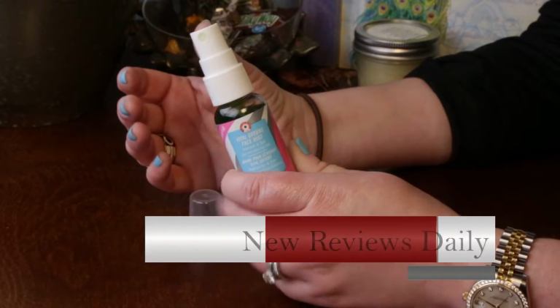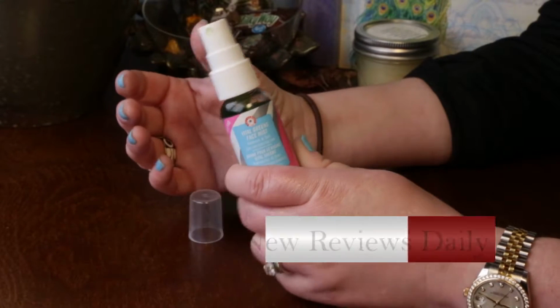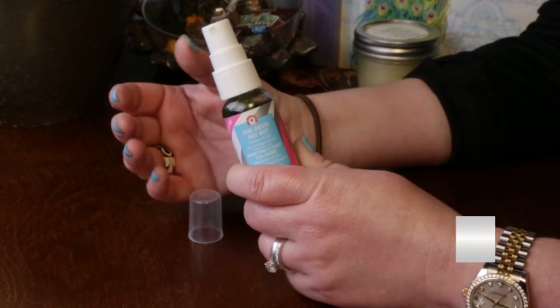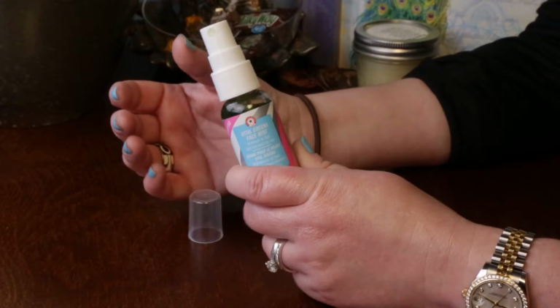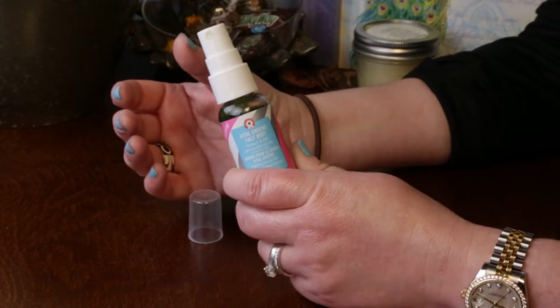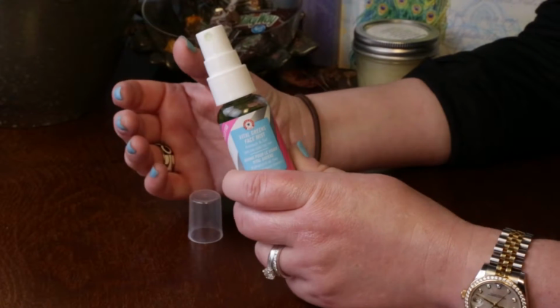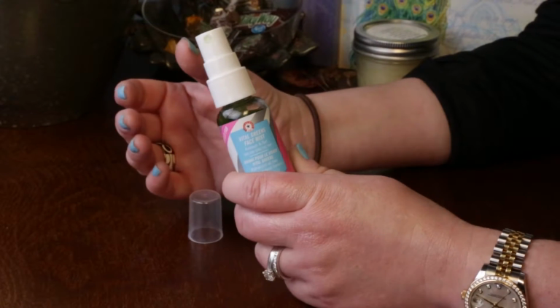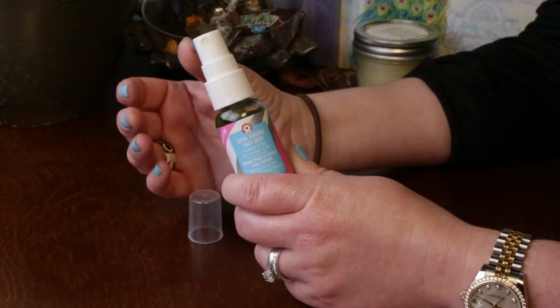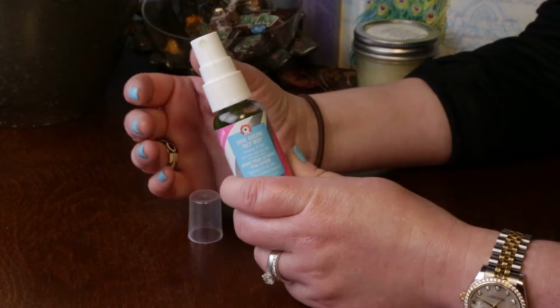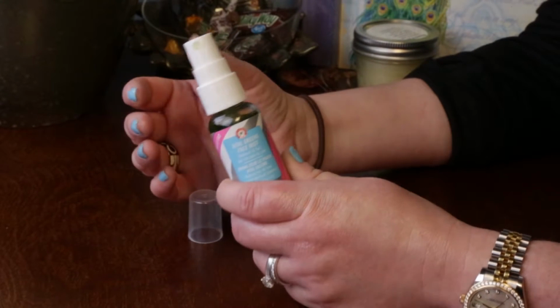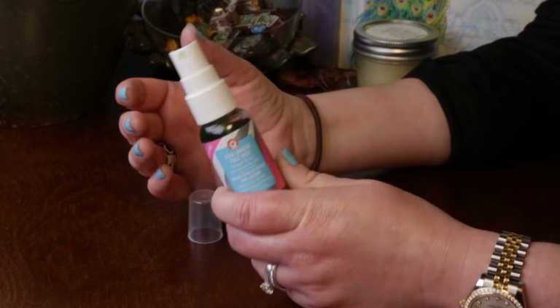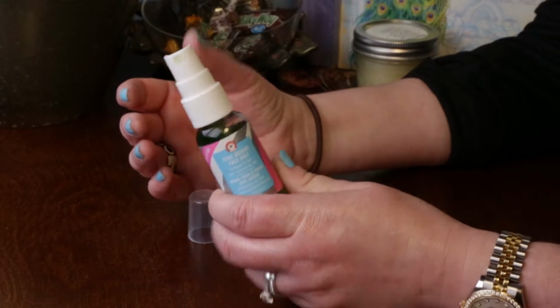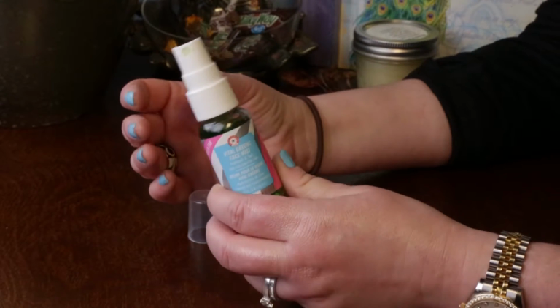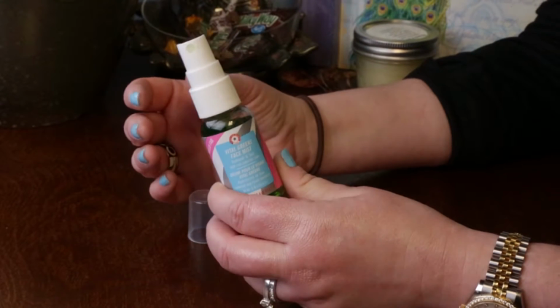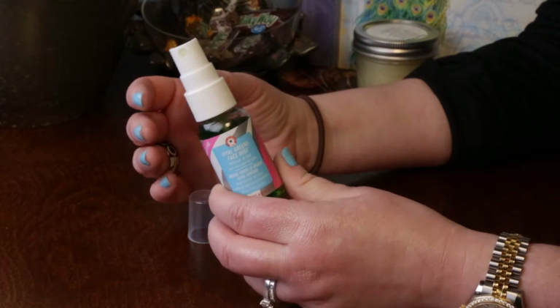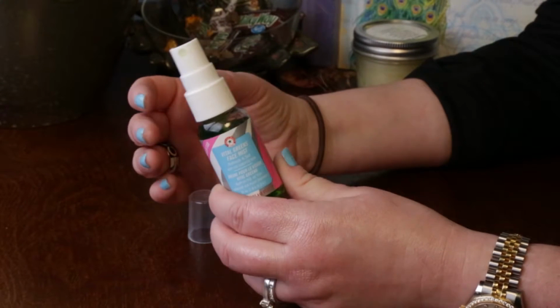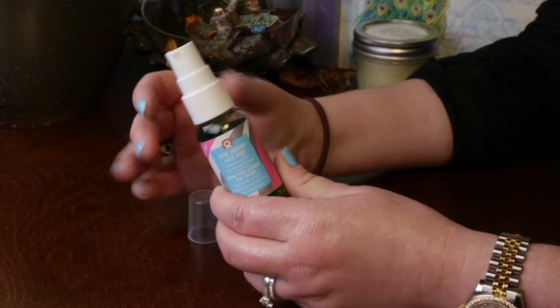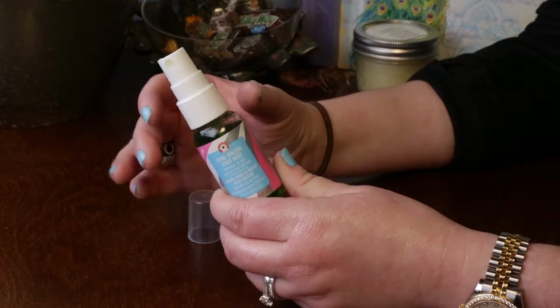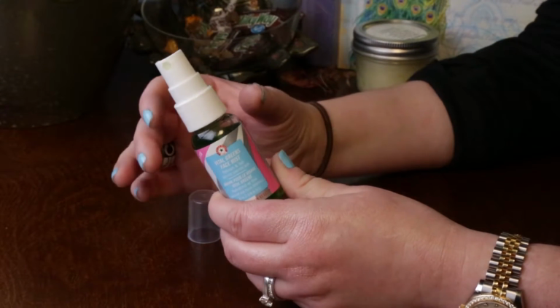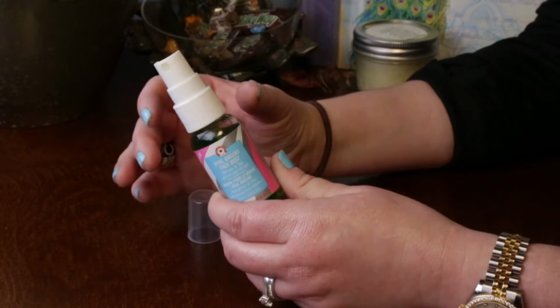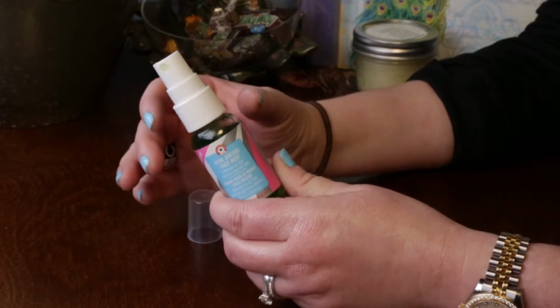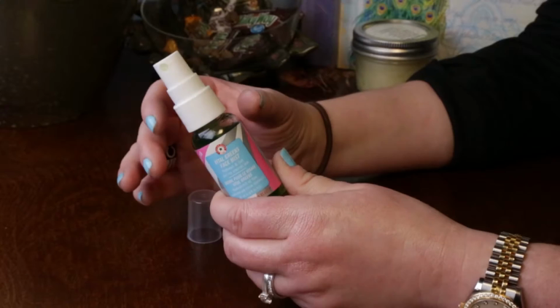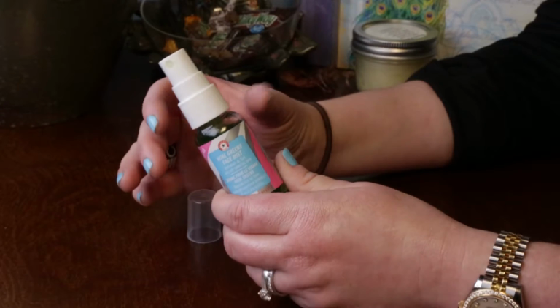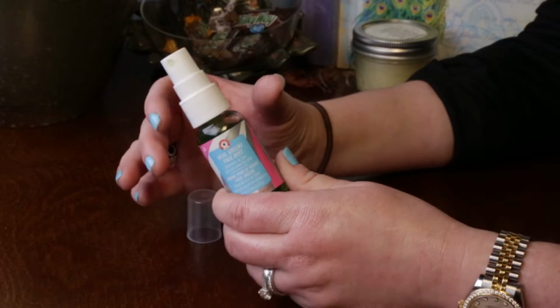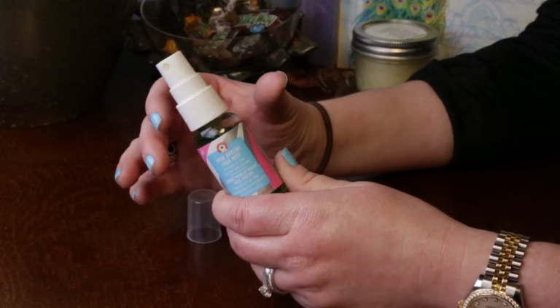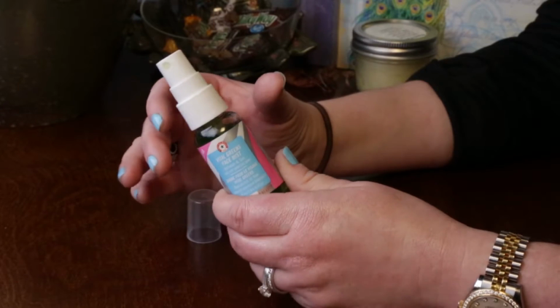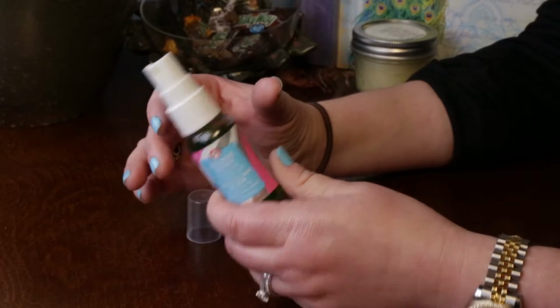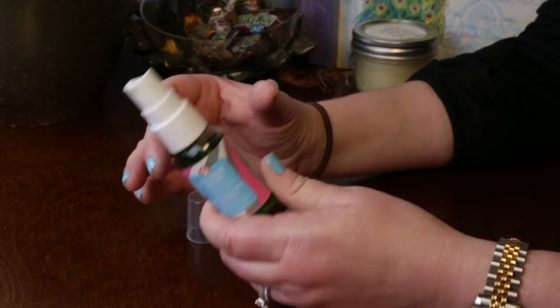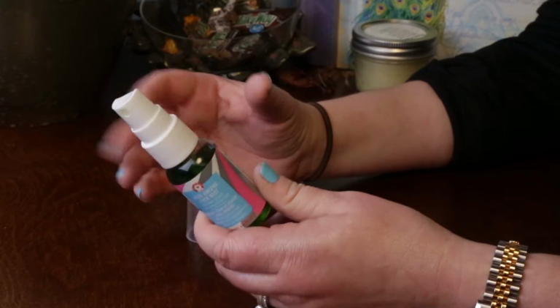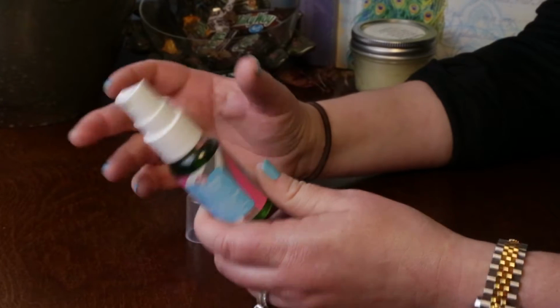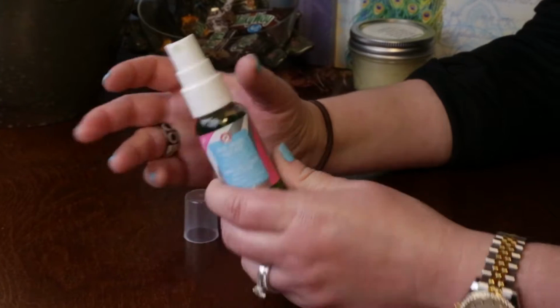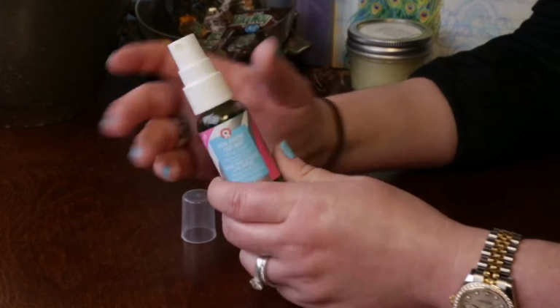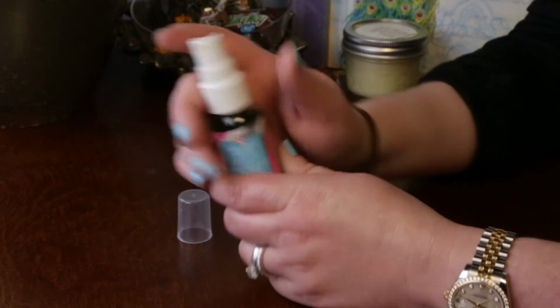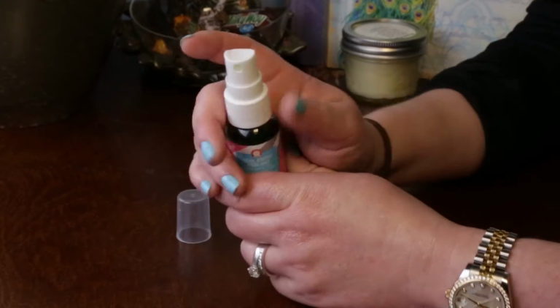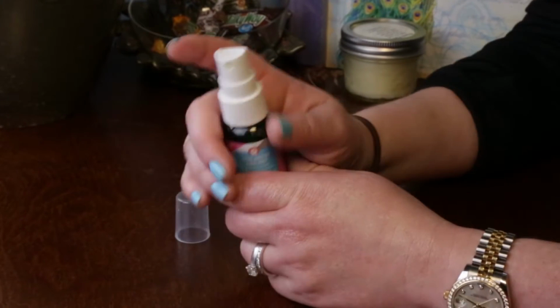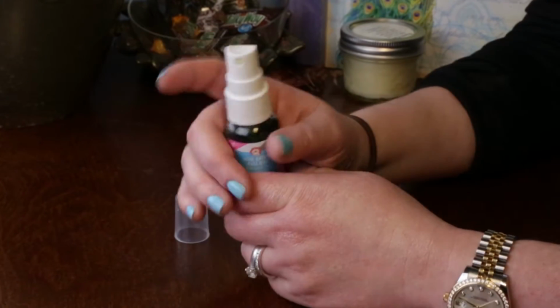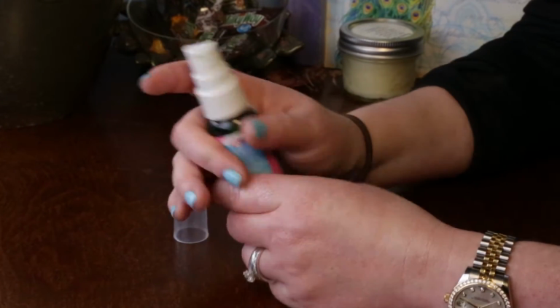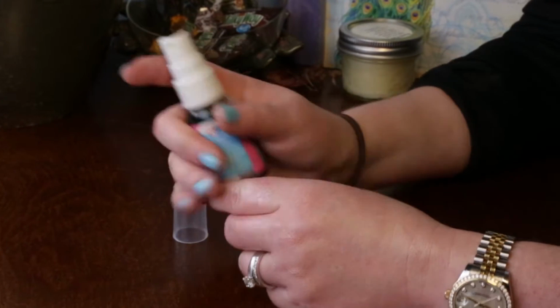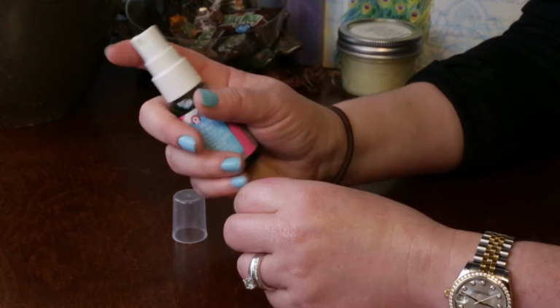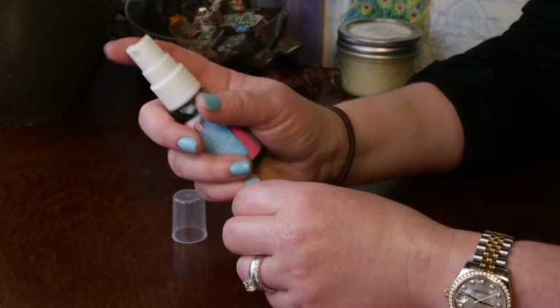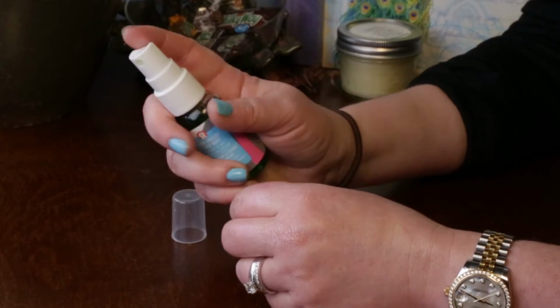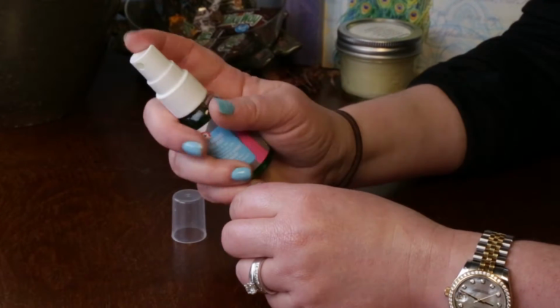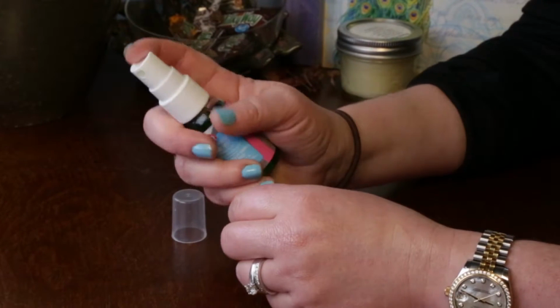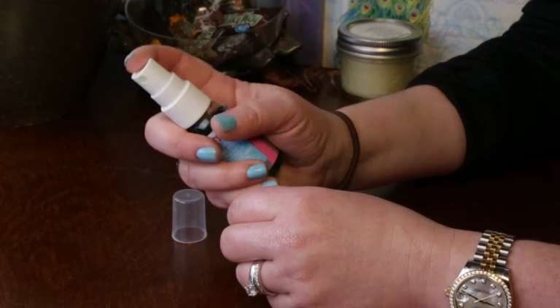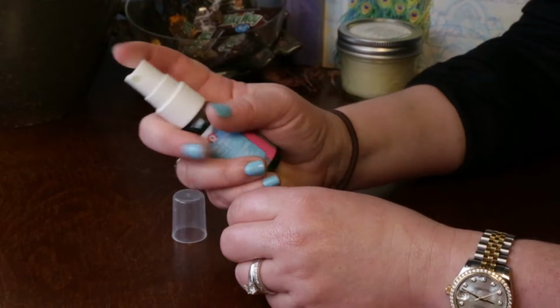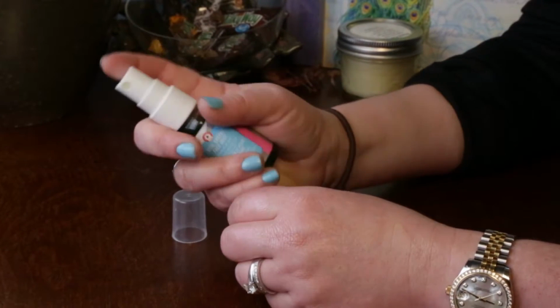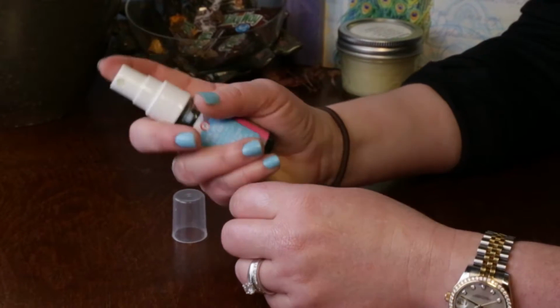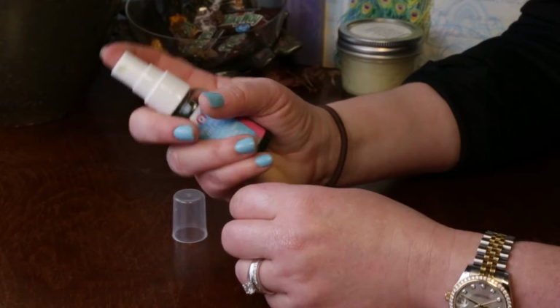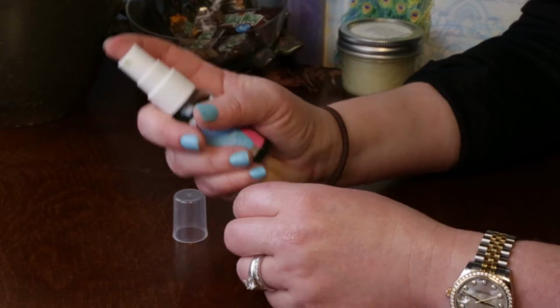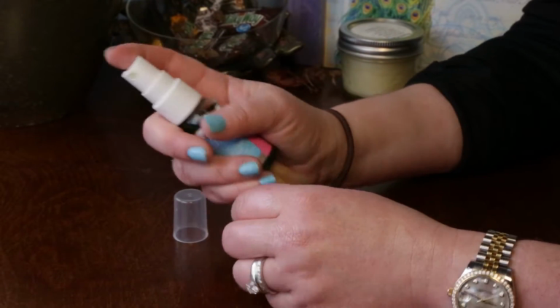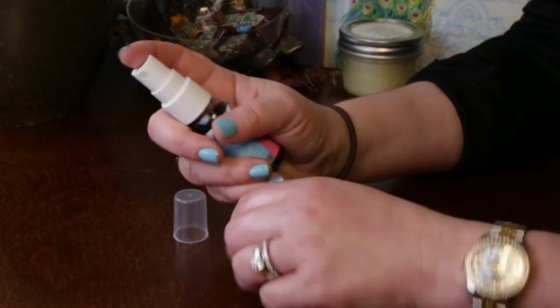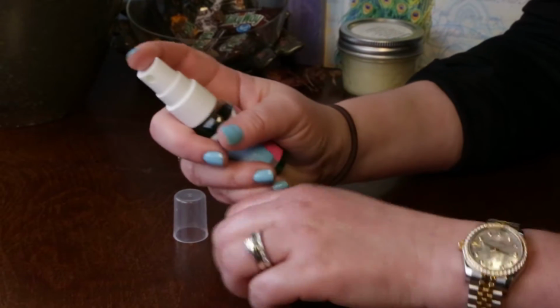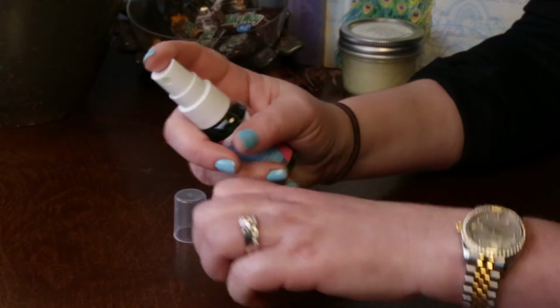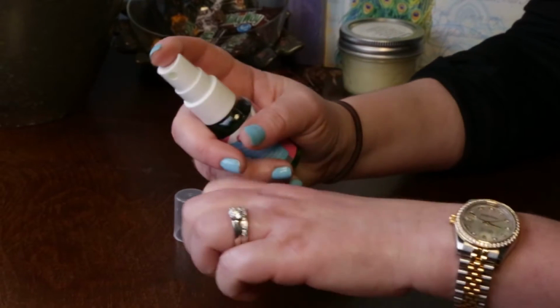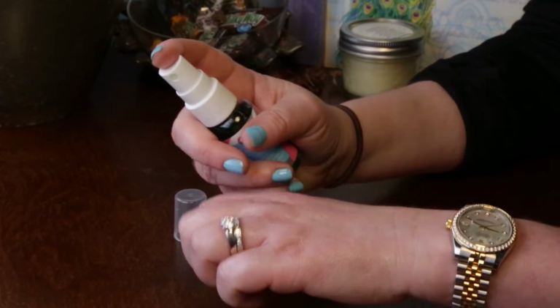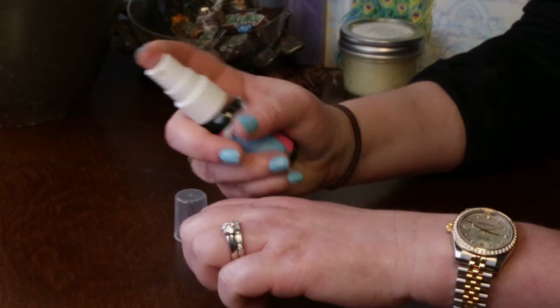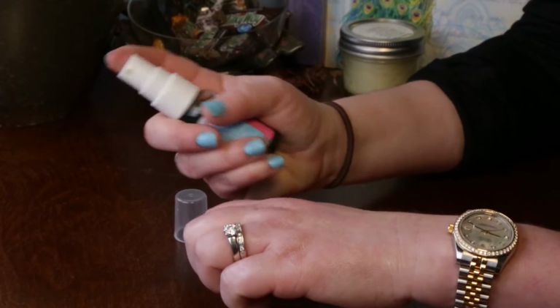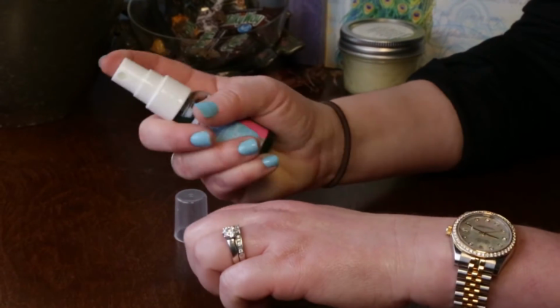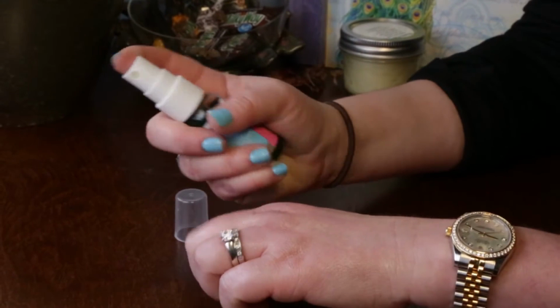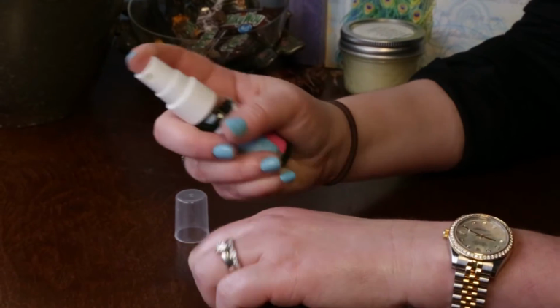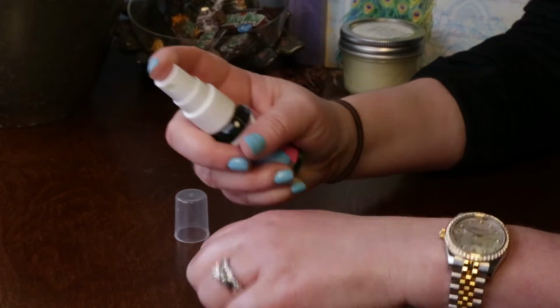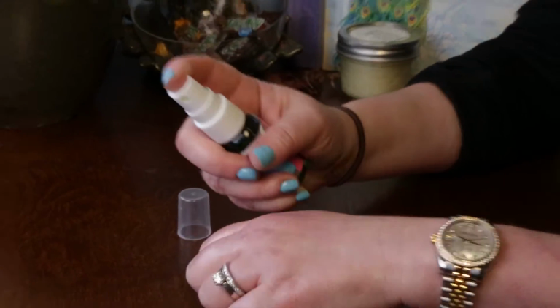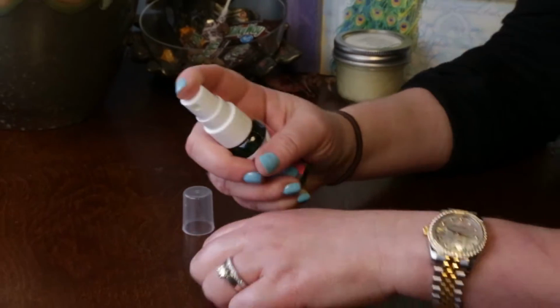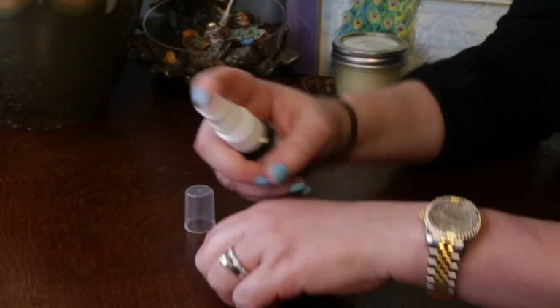Usually I use it right after I wash my face before I put on moisturizer. I give my skin a couple spritz.